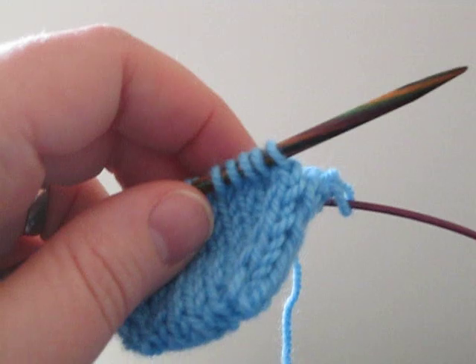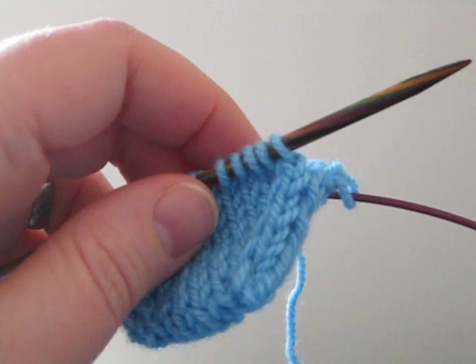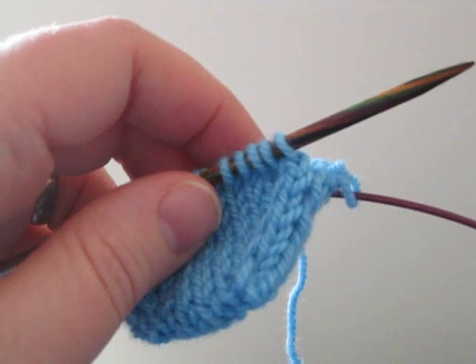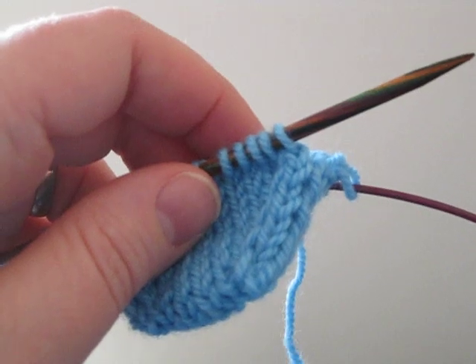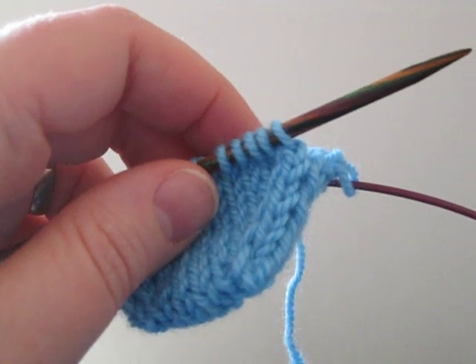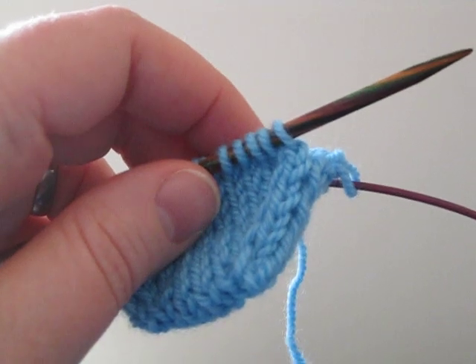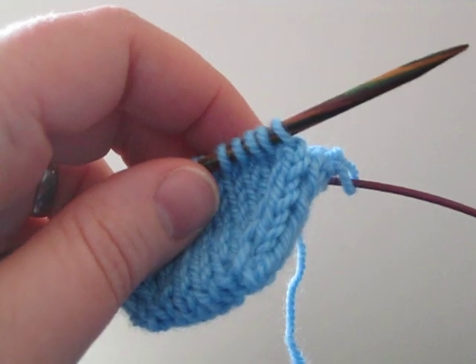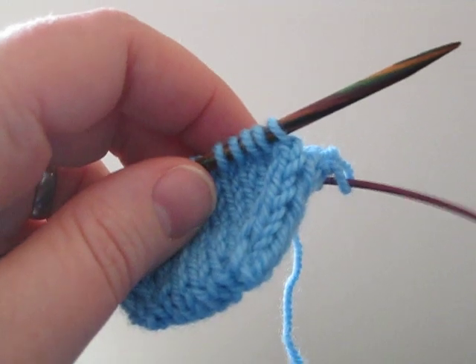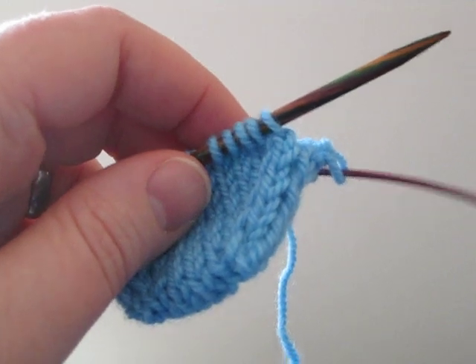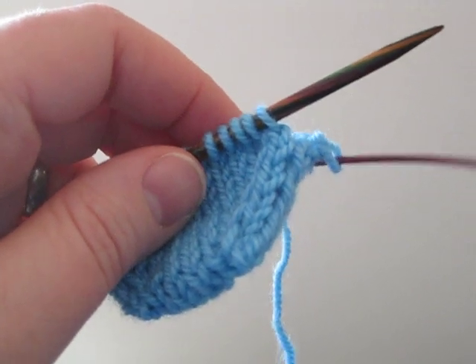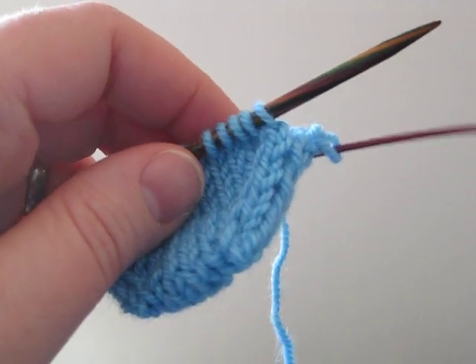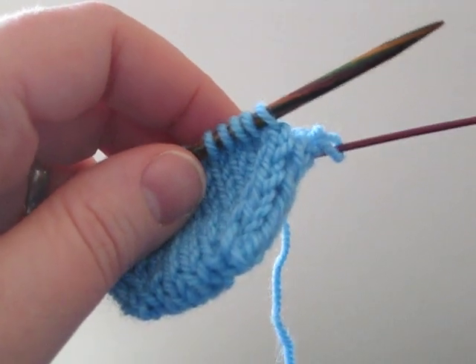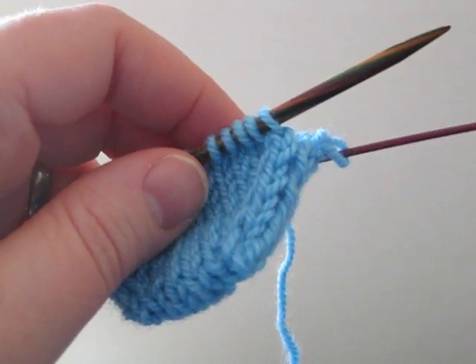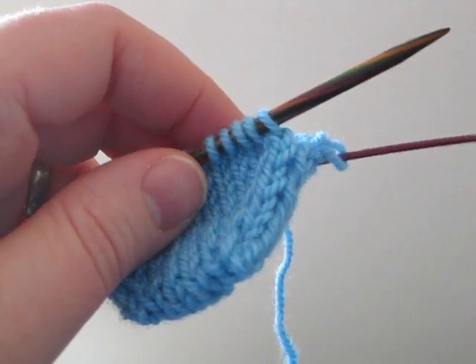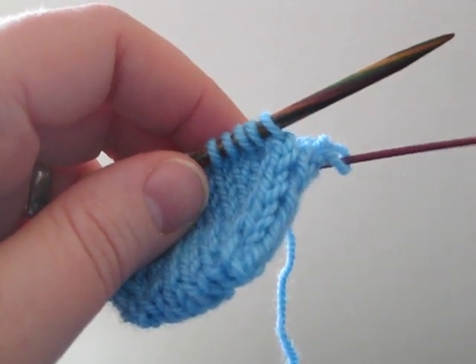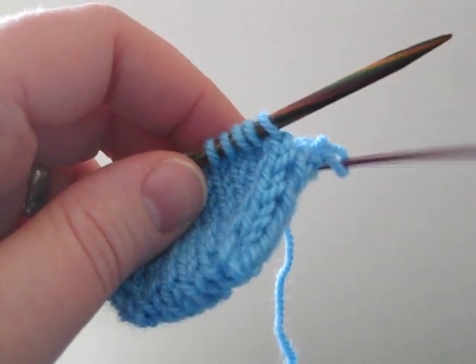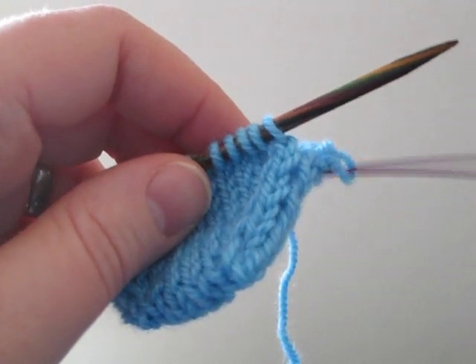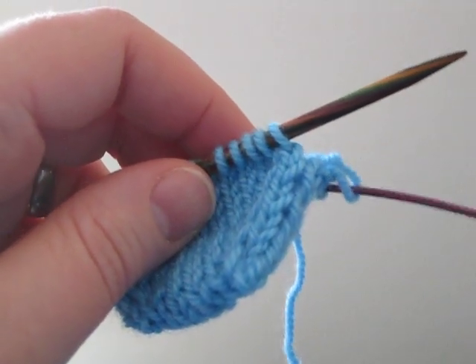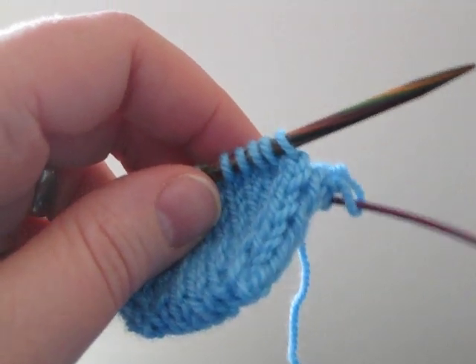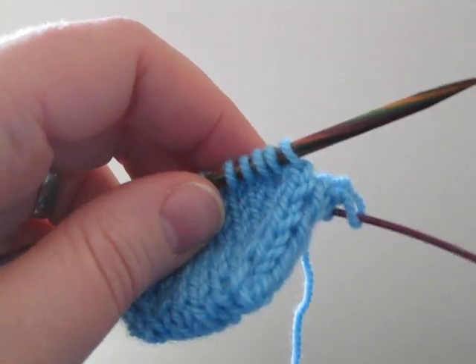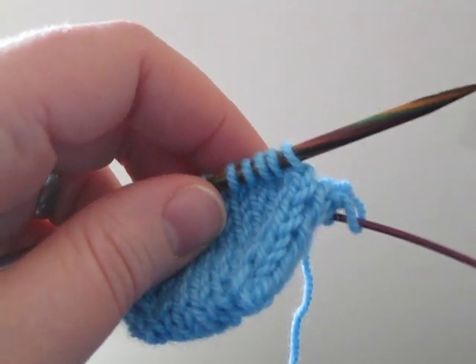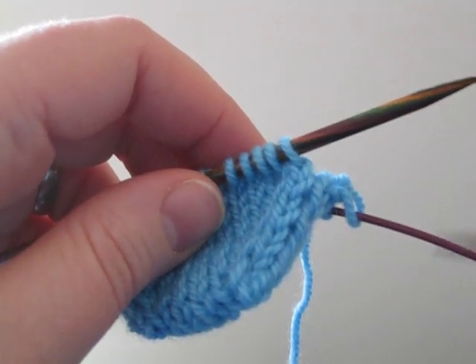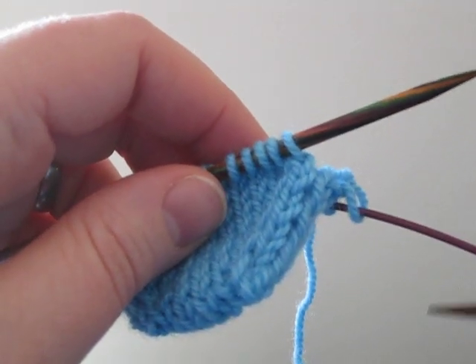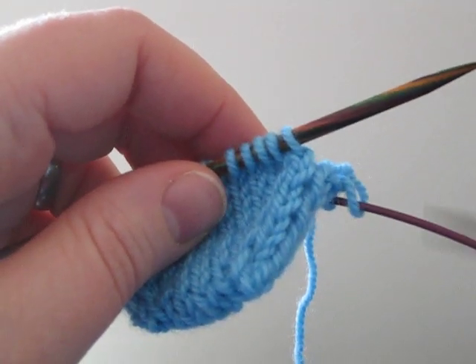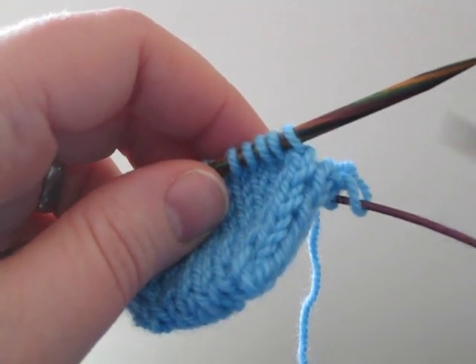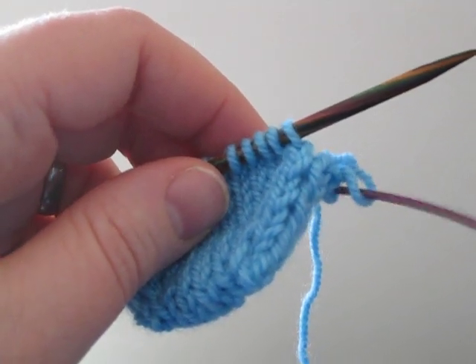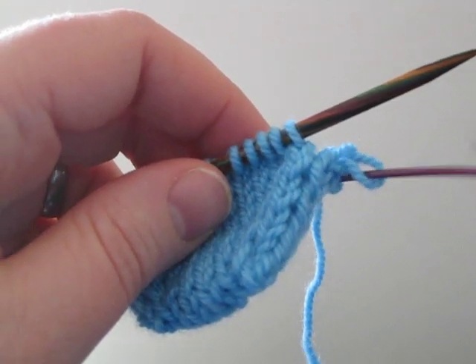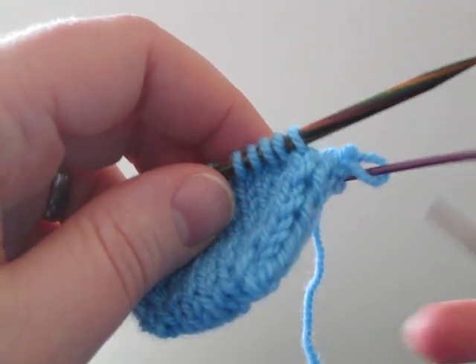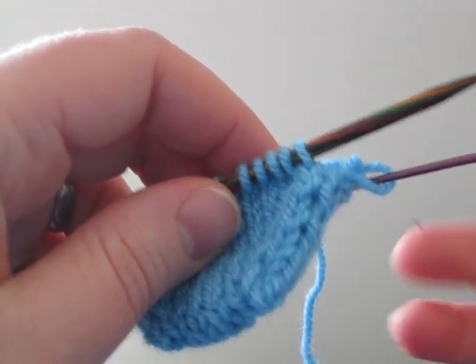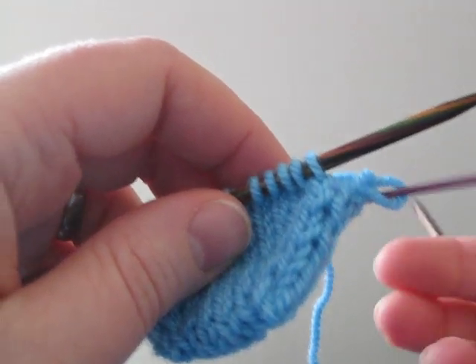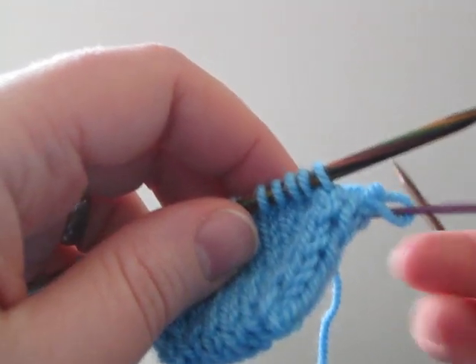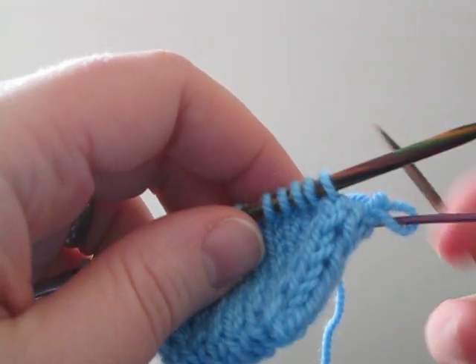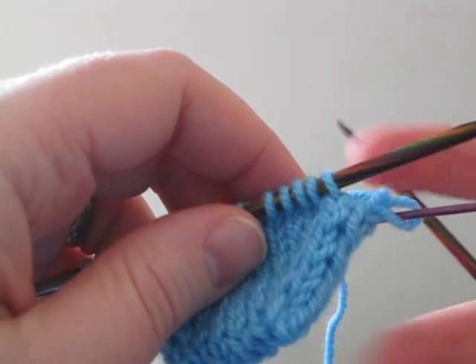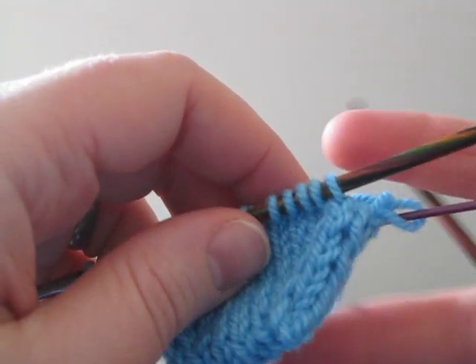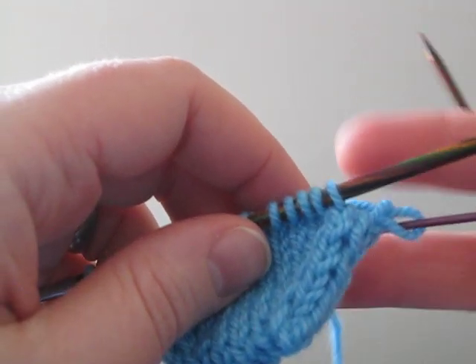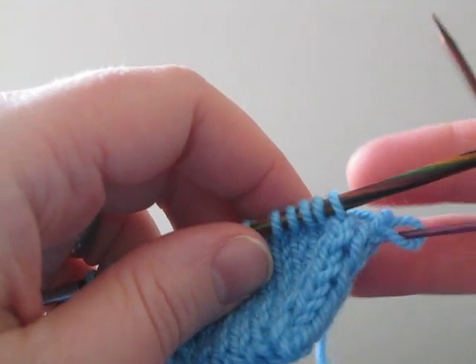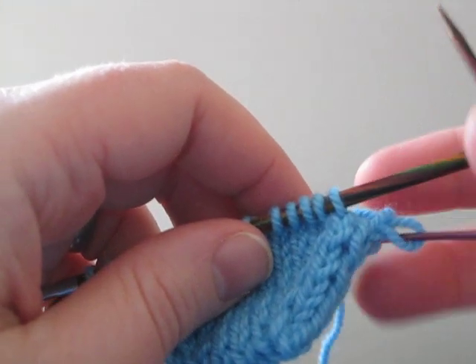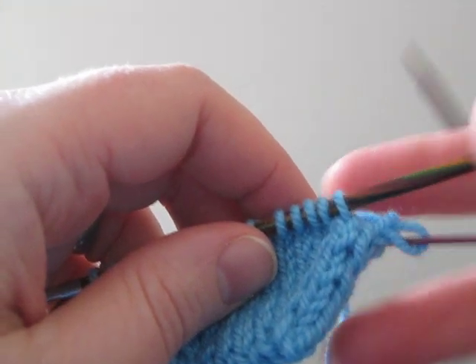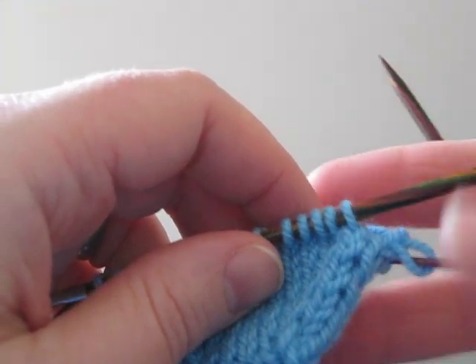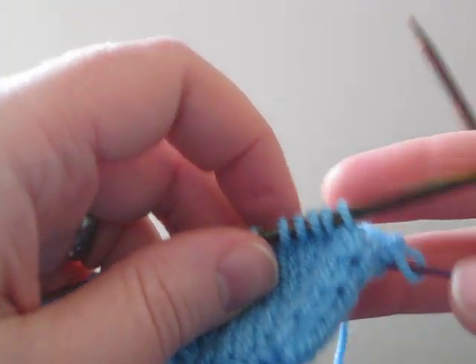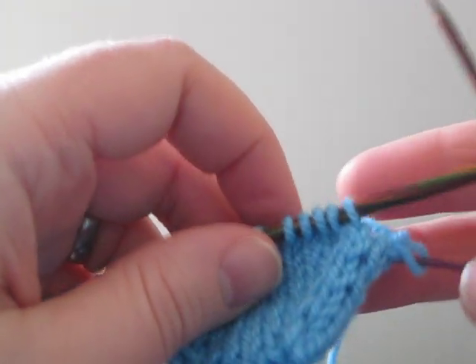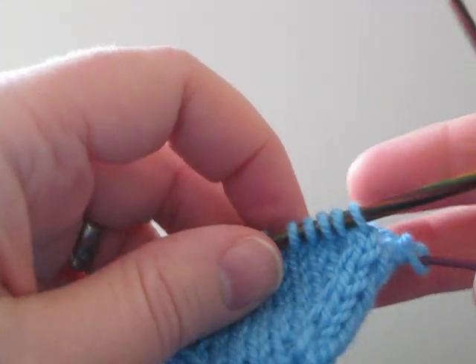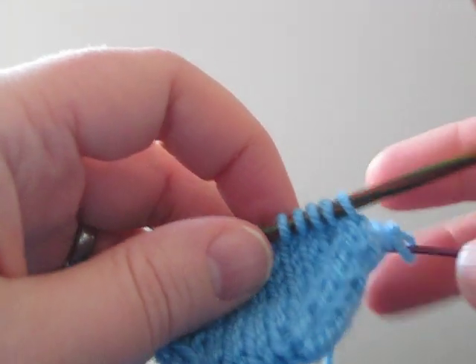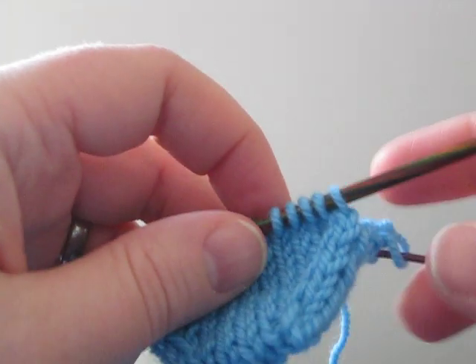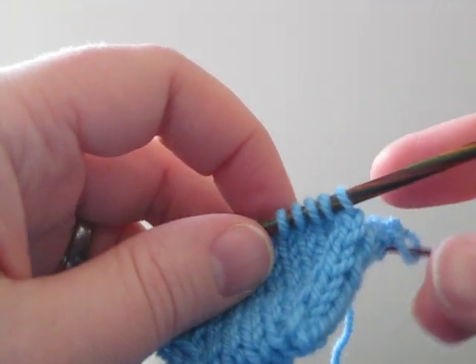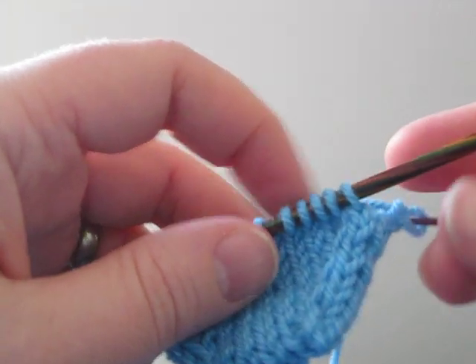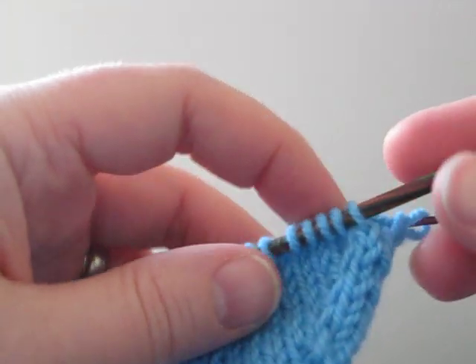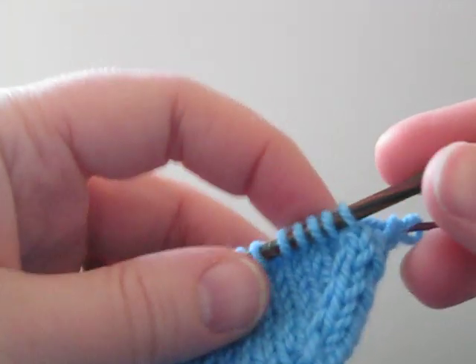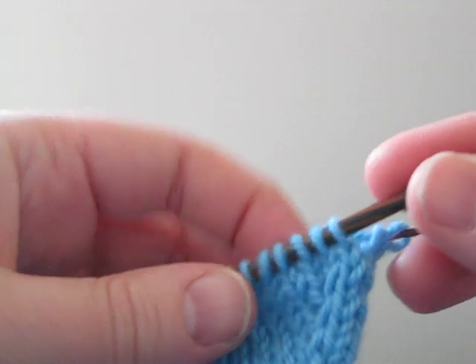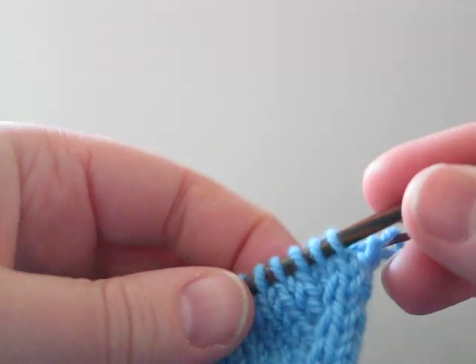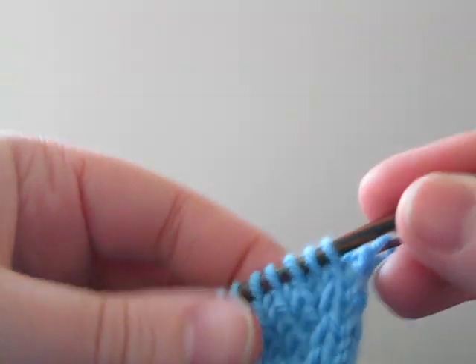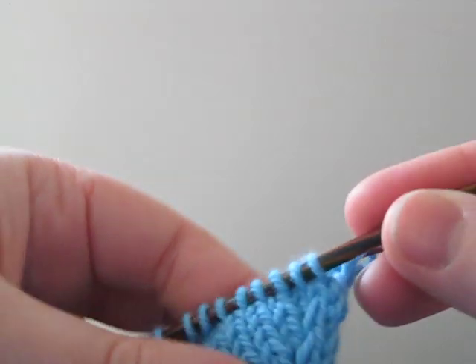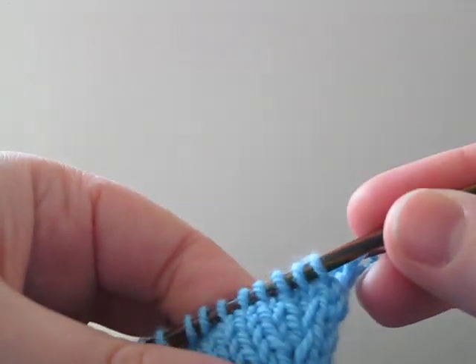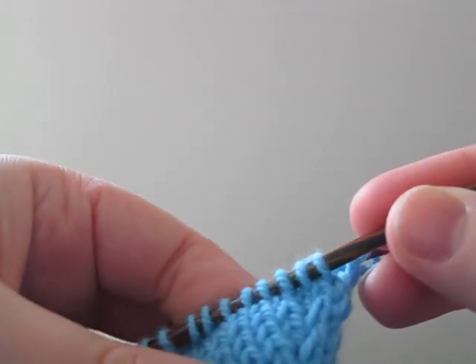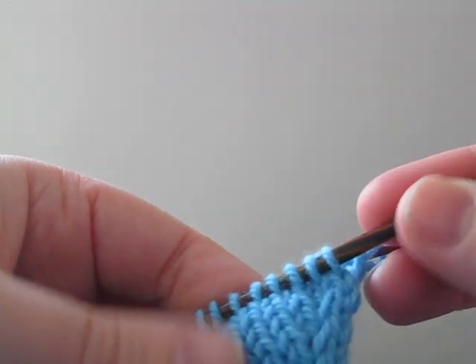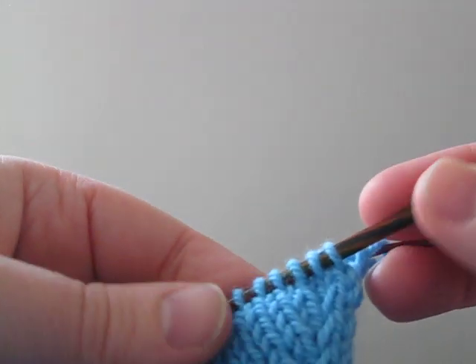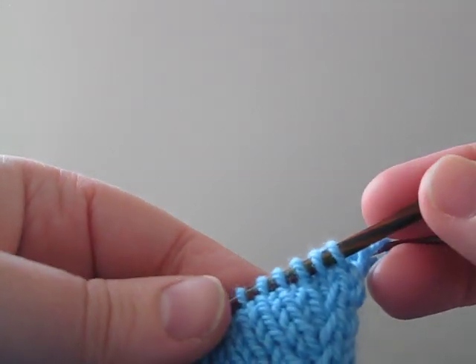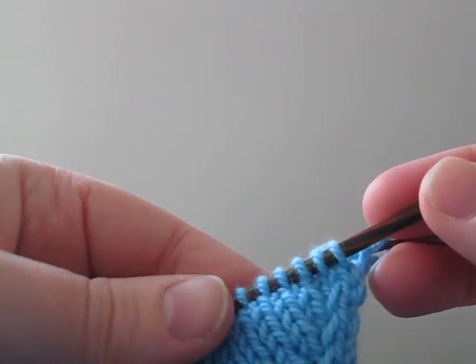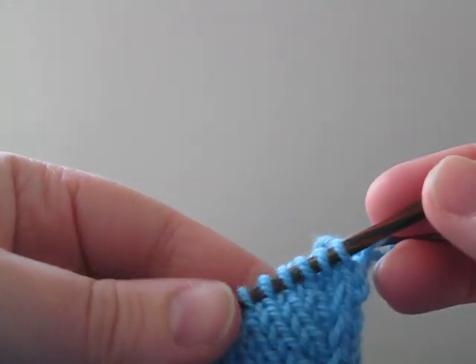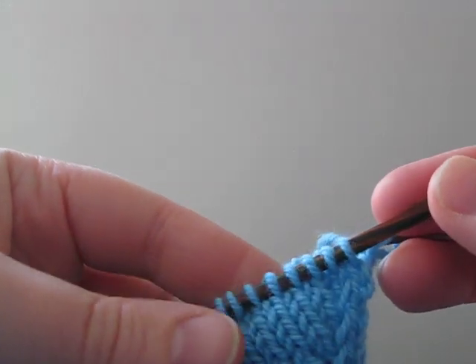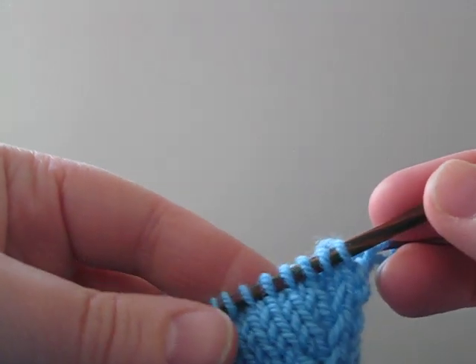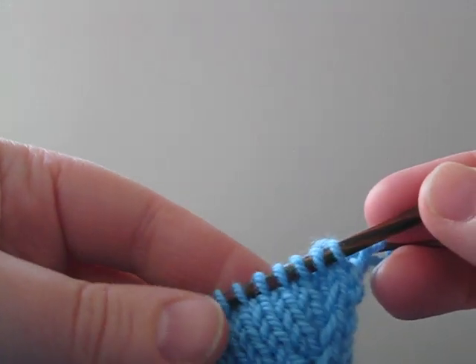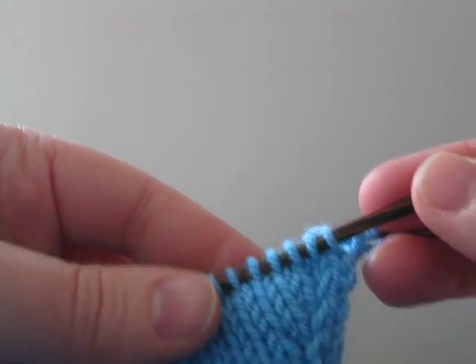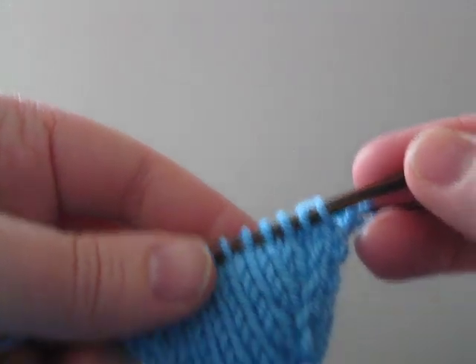I'm going to show you the right lifted increase now. We're using this increase on socks, but it can be used anywhere where you need an increase.